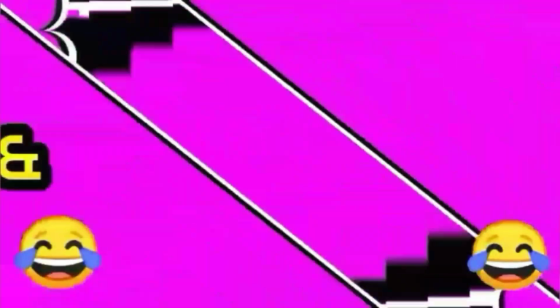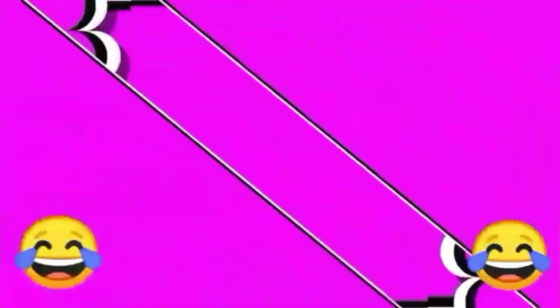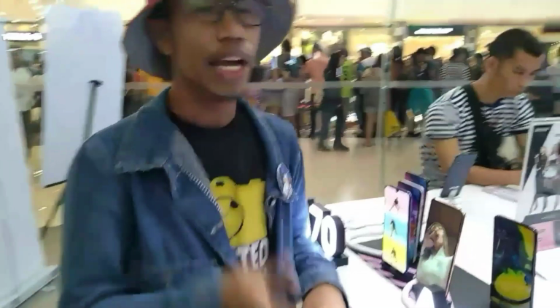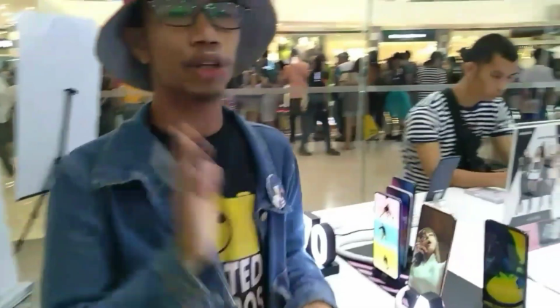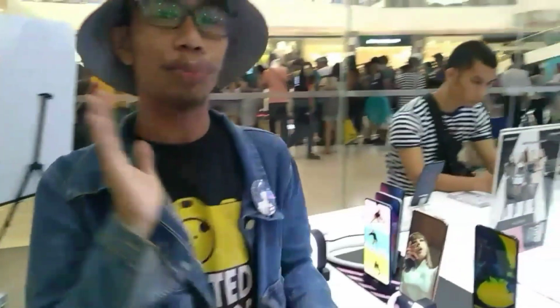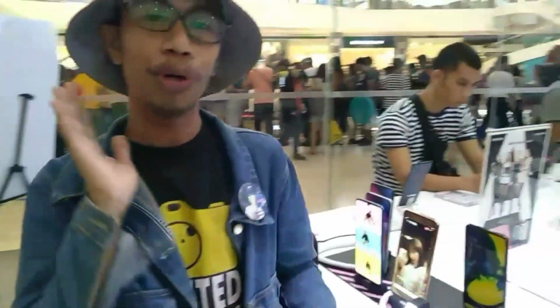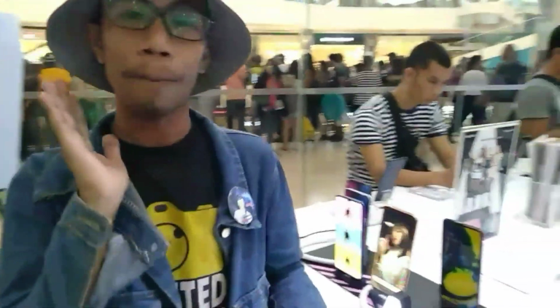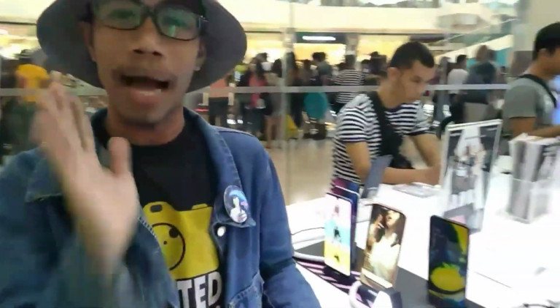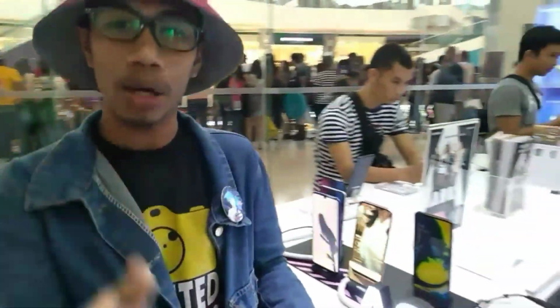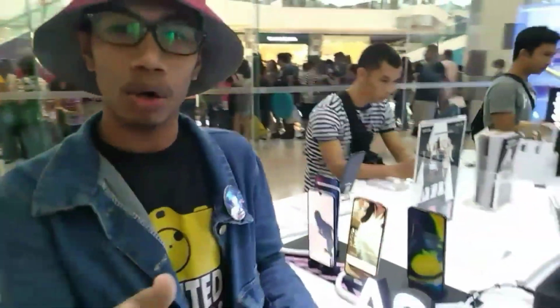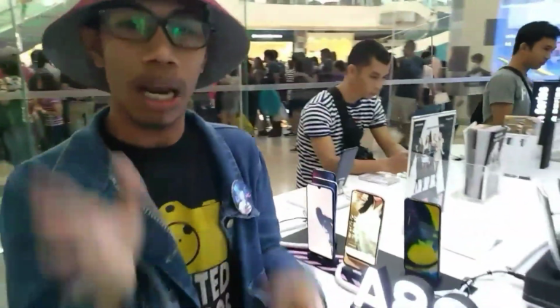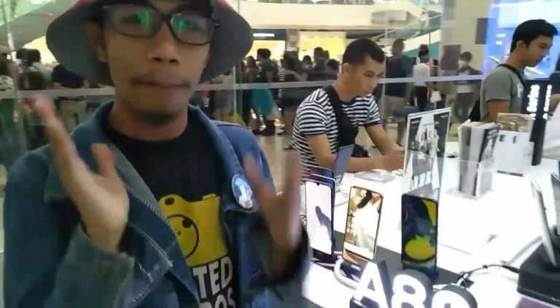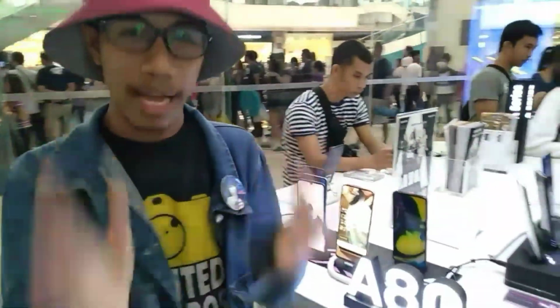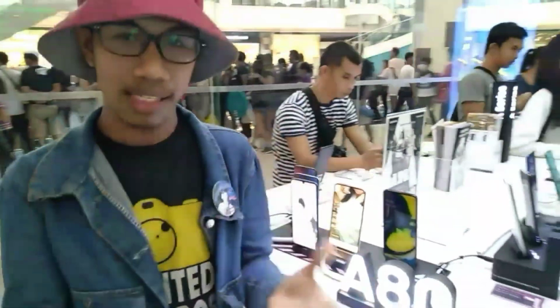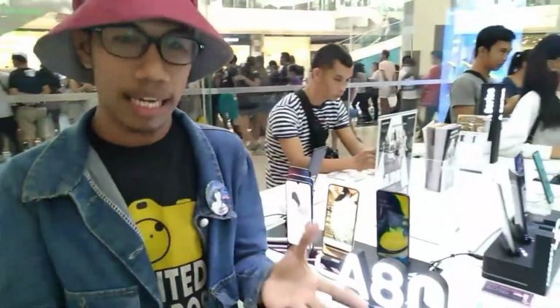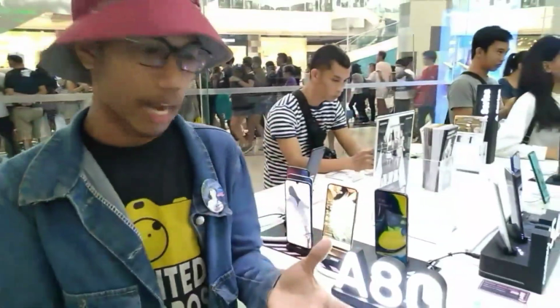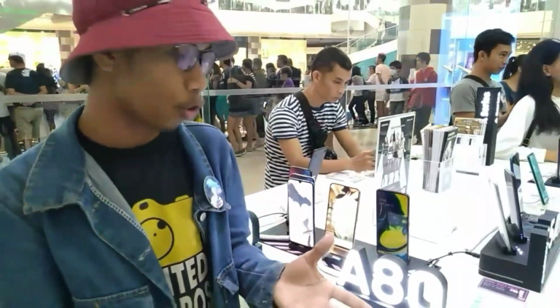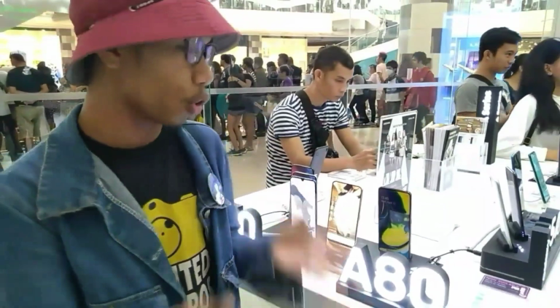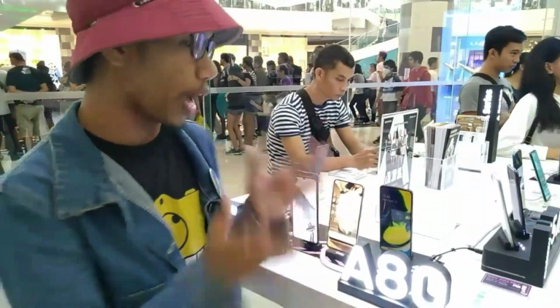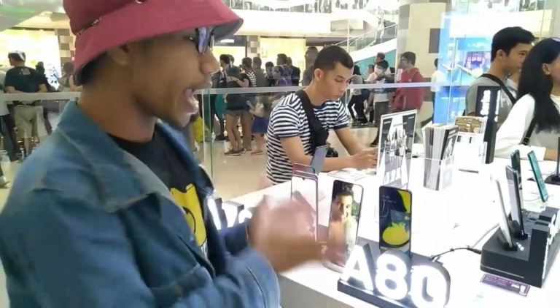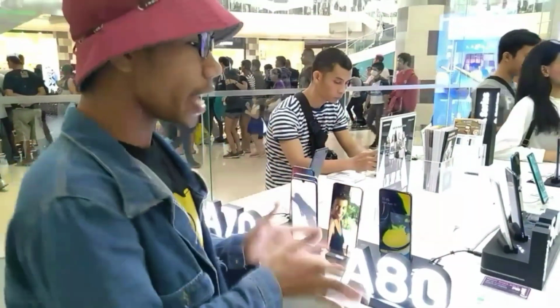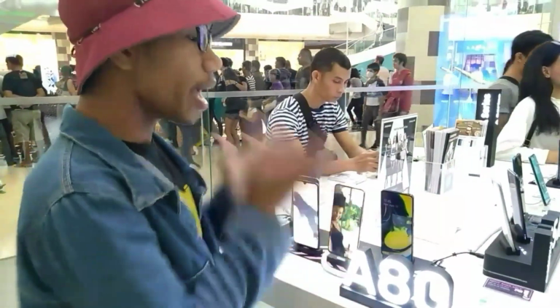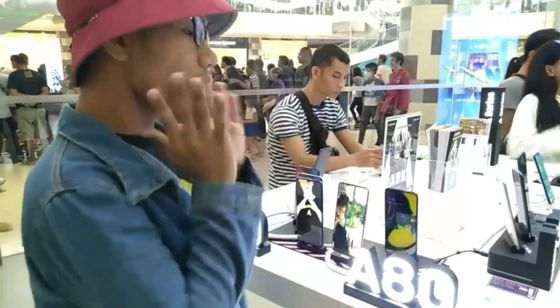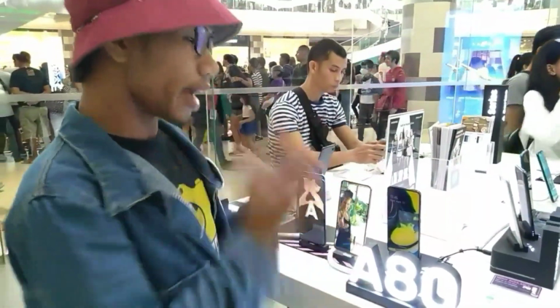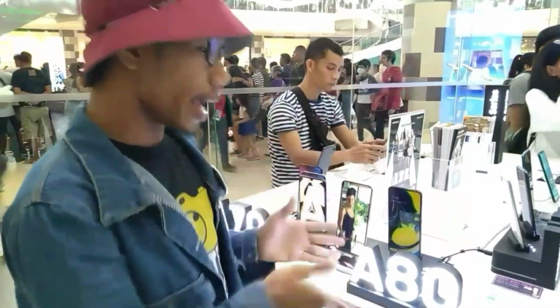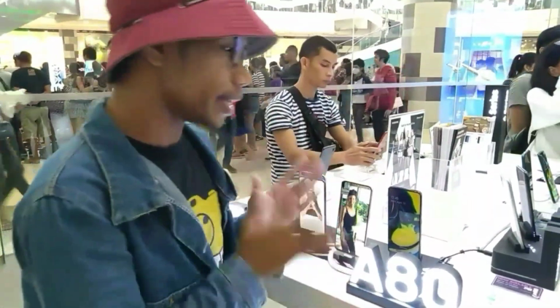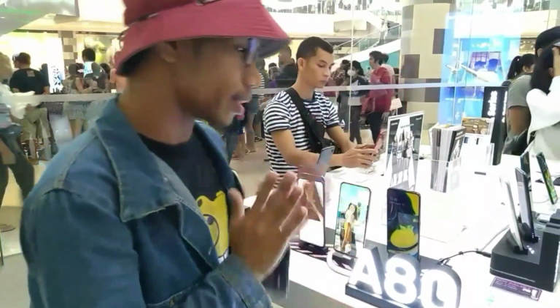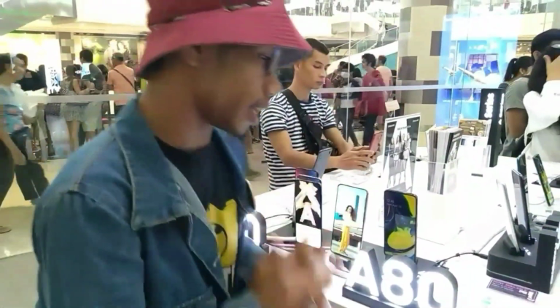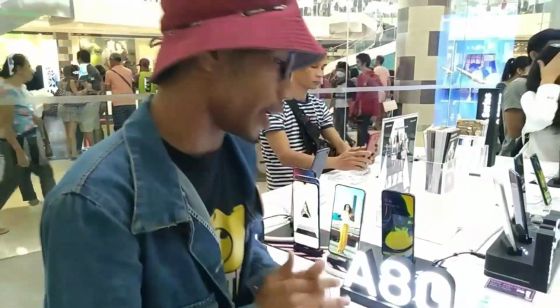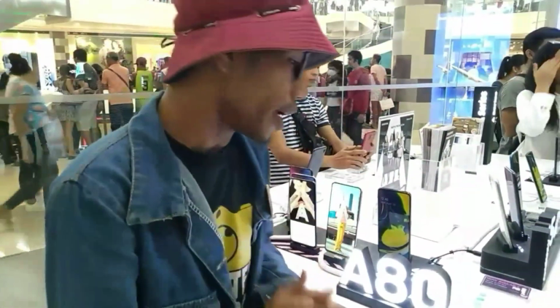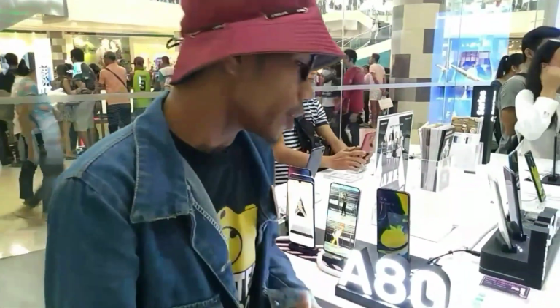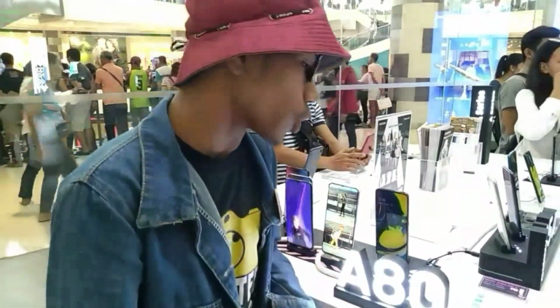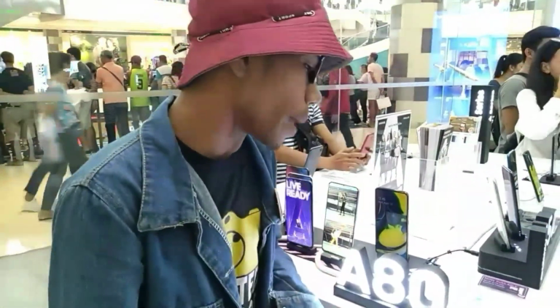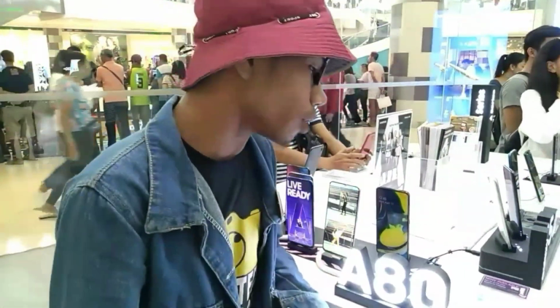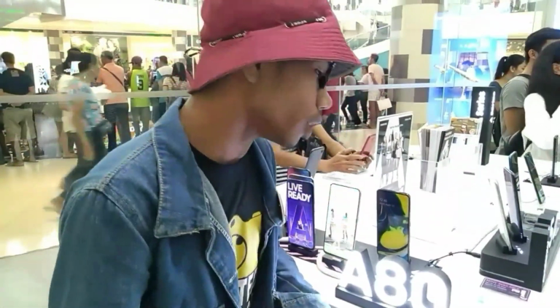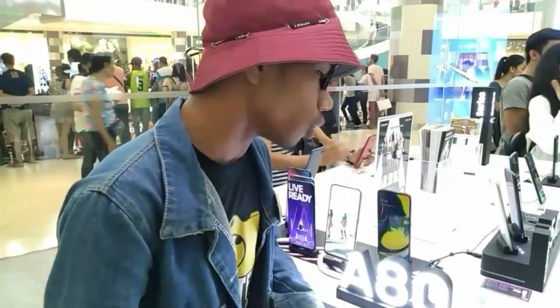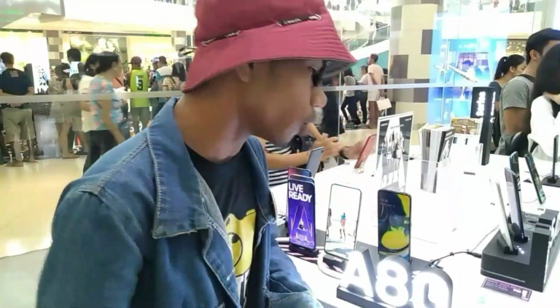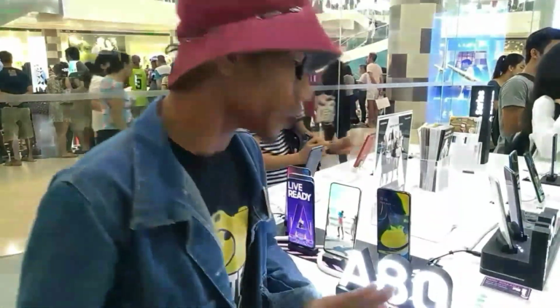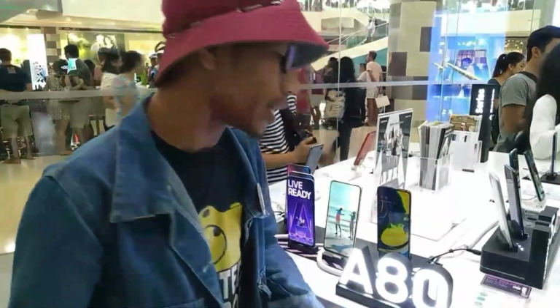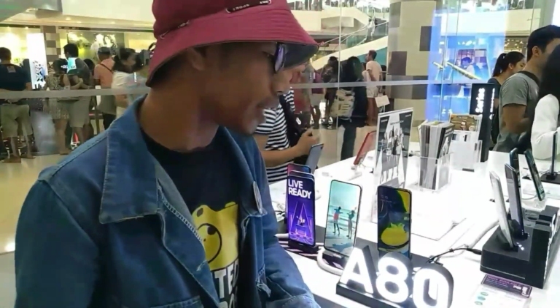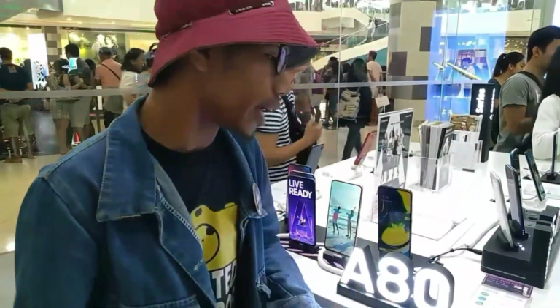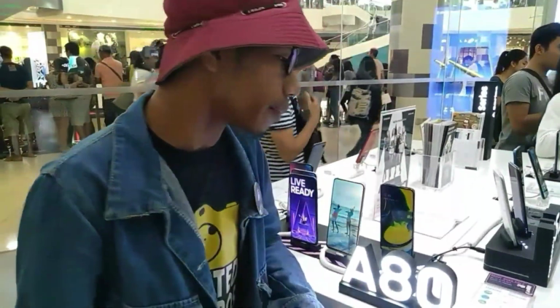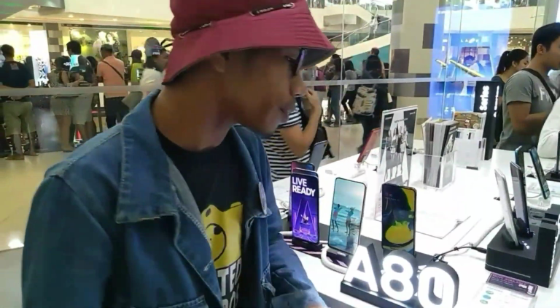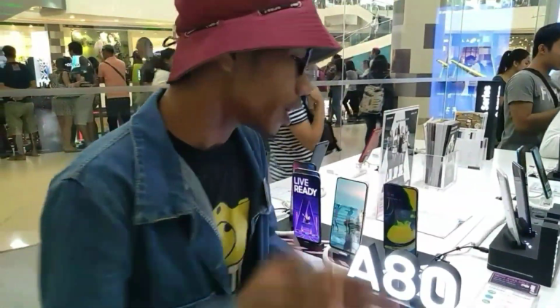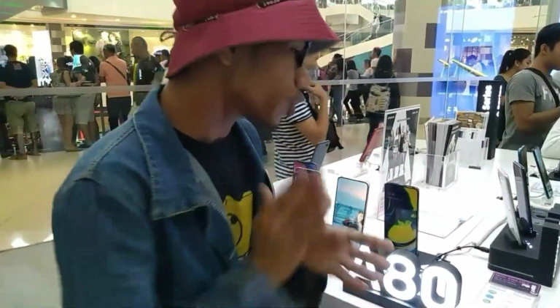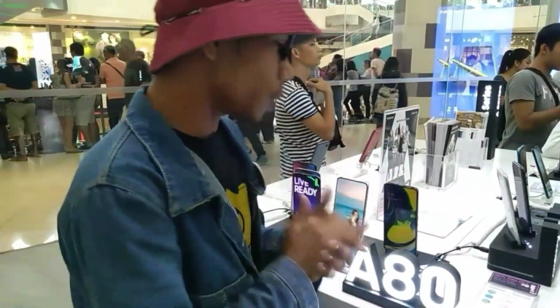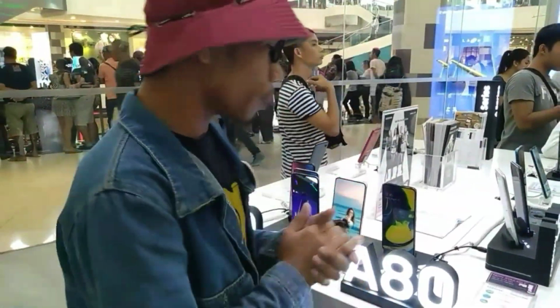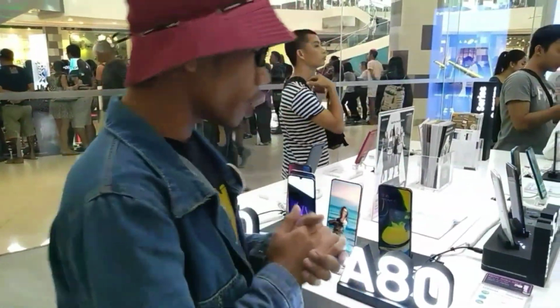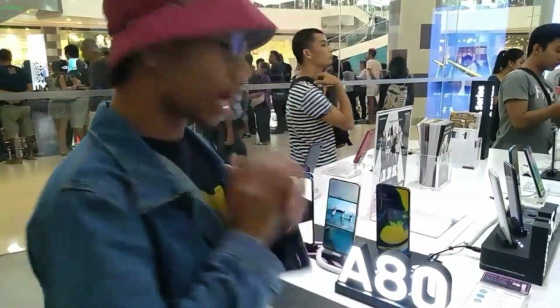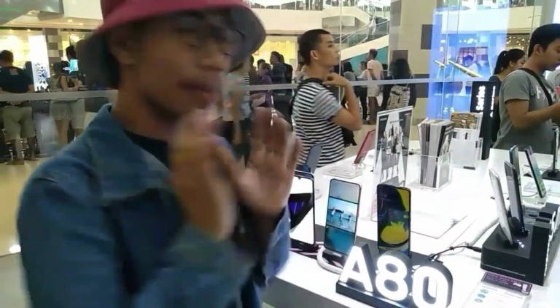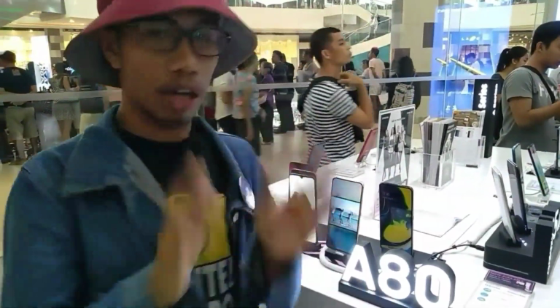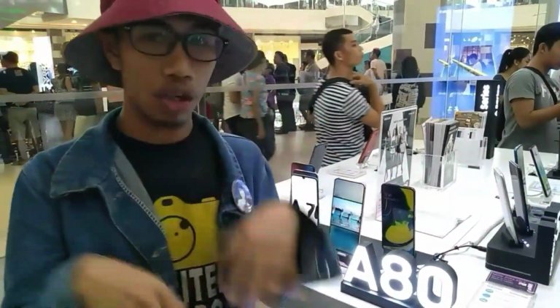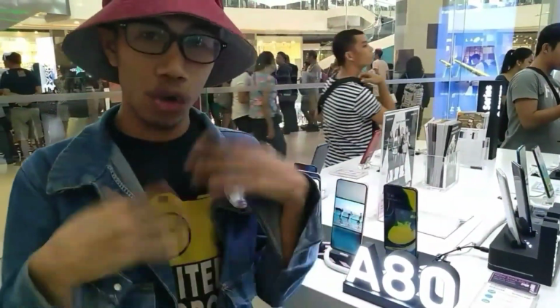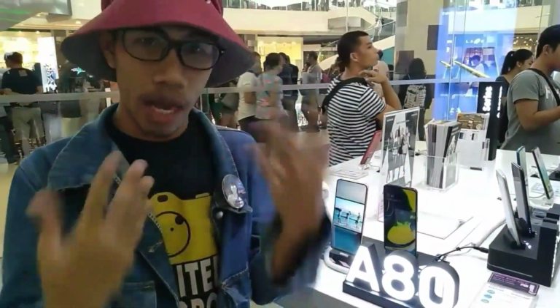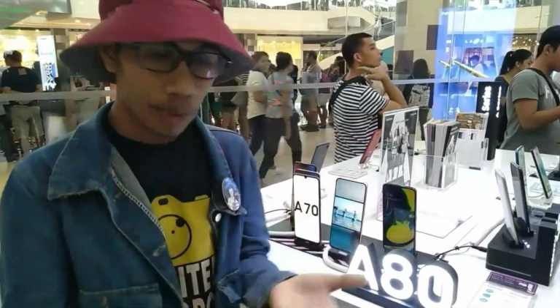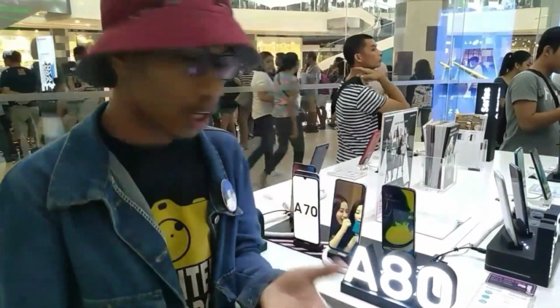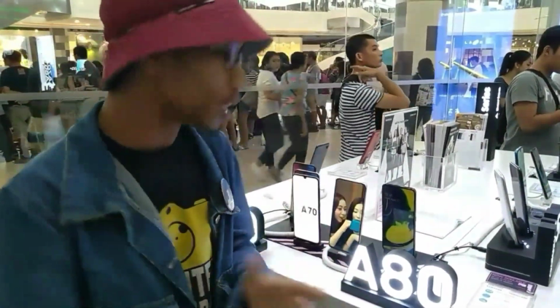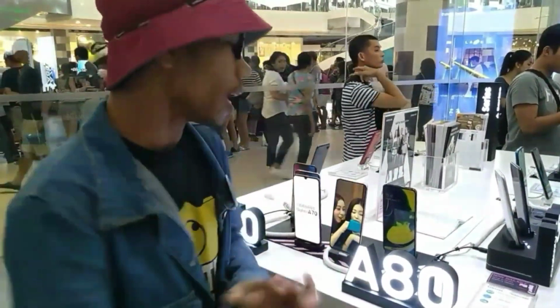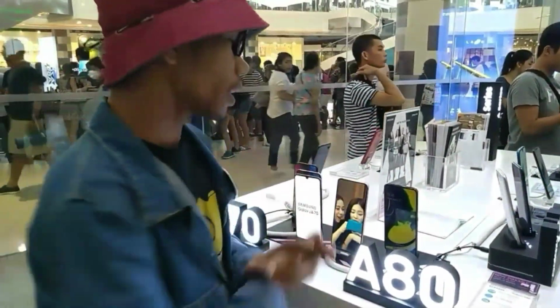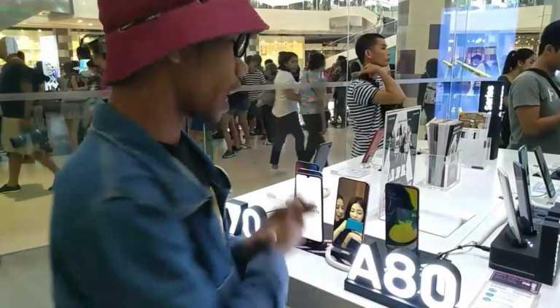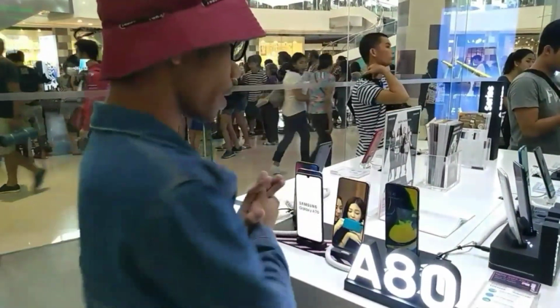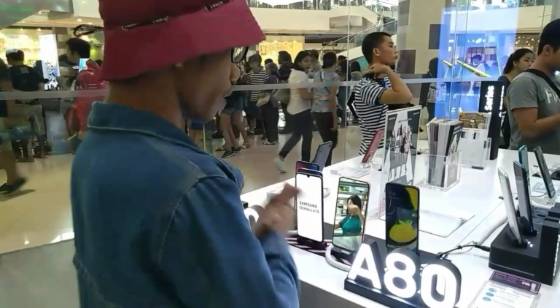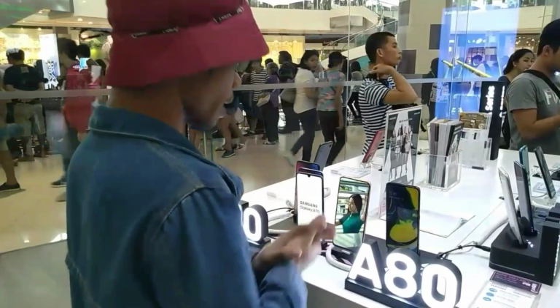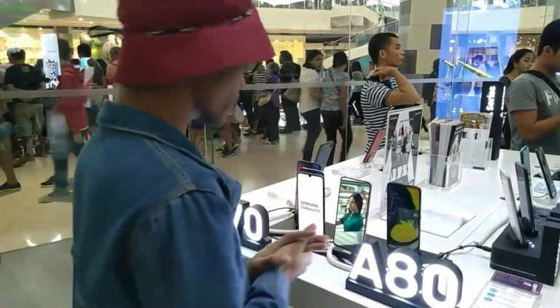Ito po yung bagong labas nila ng A80. Meron na ito po. We go — charcoal at paralas ang mga kulay.